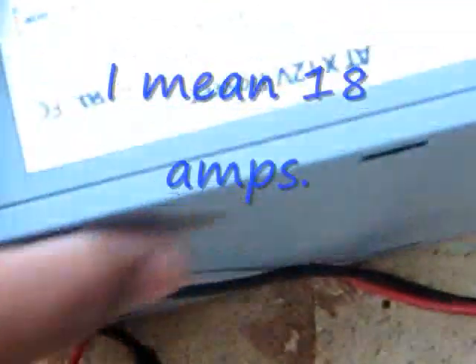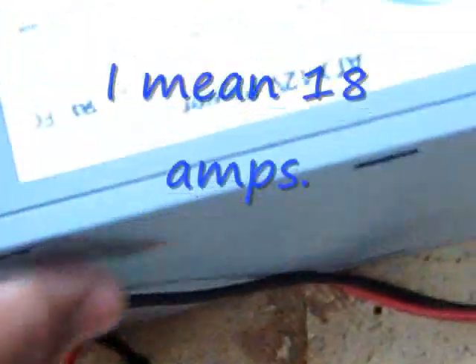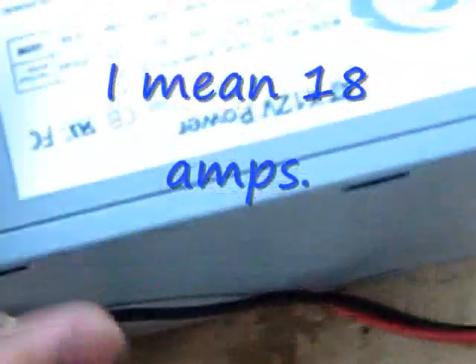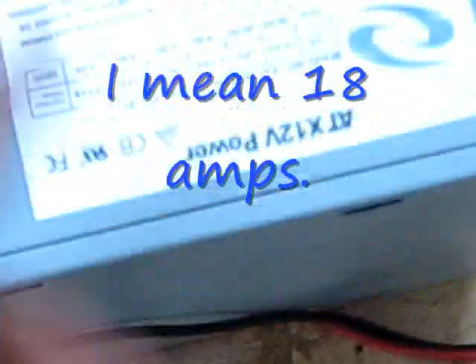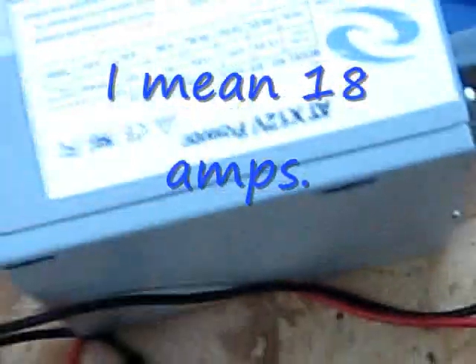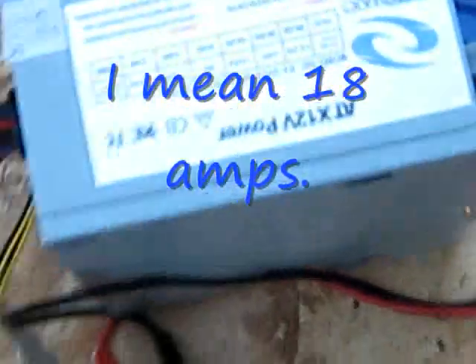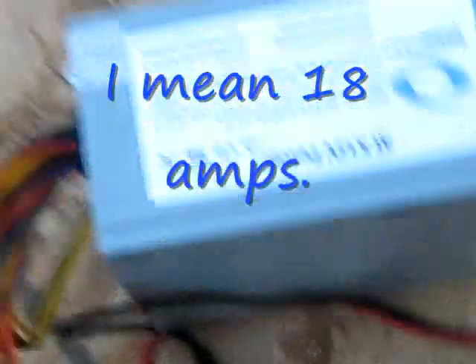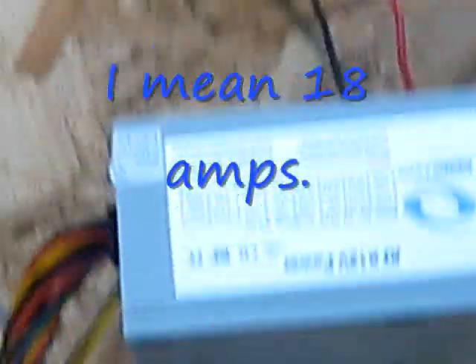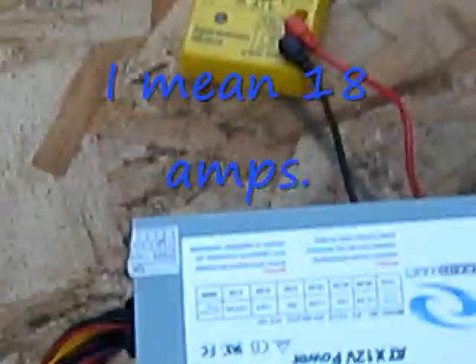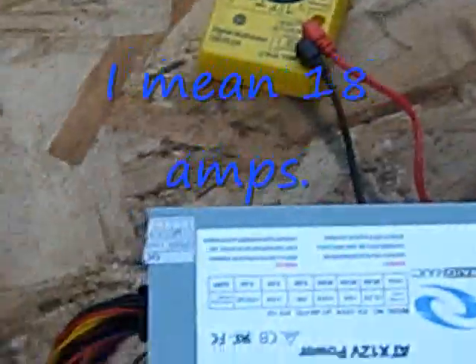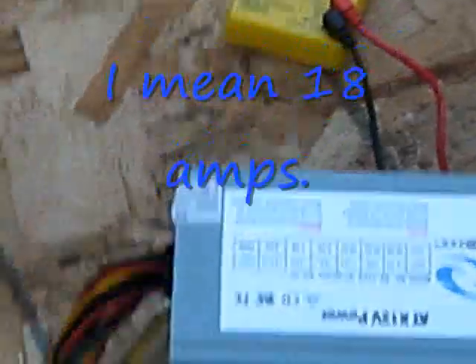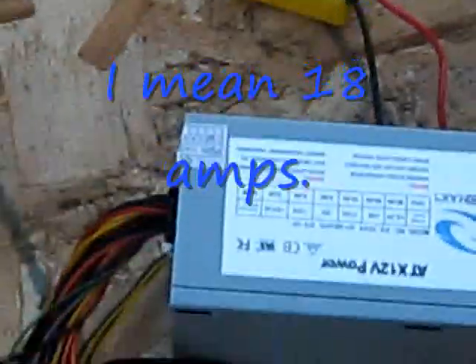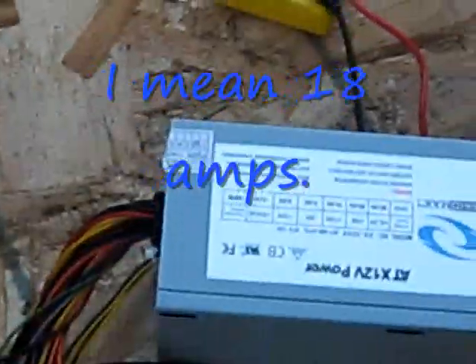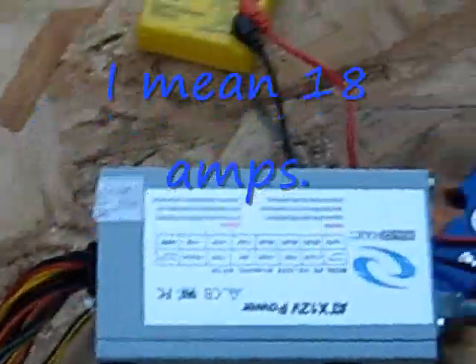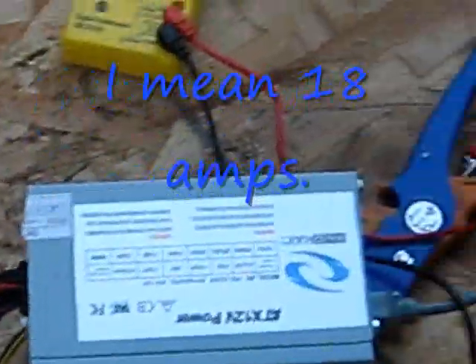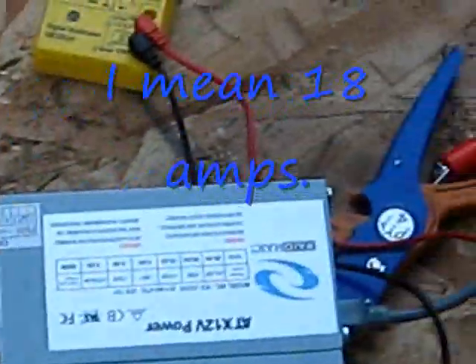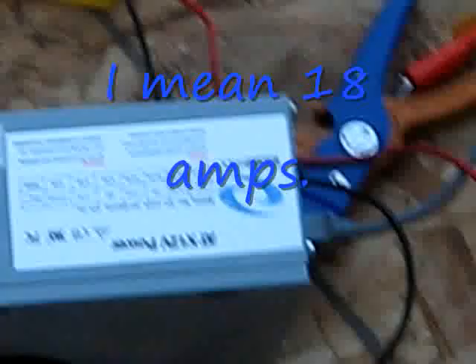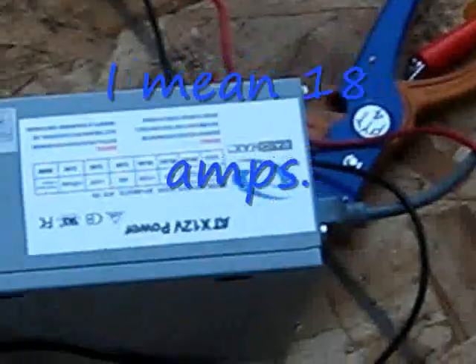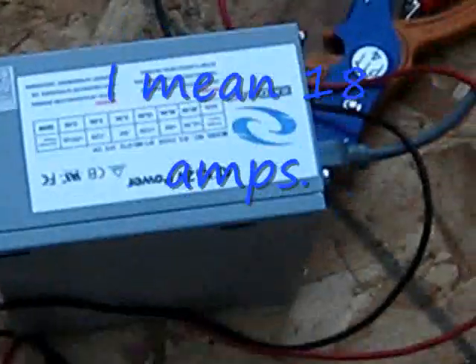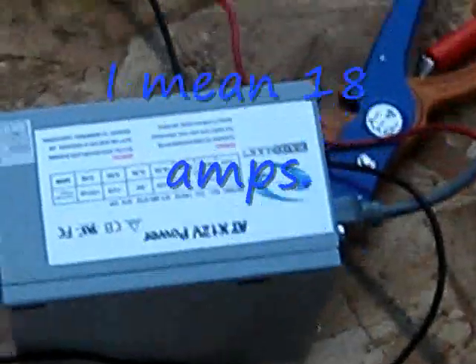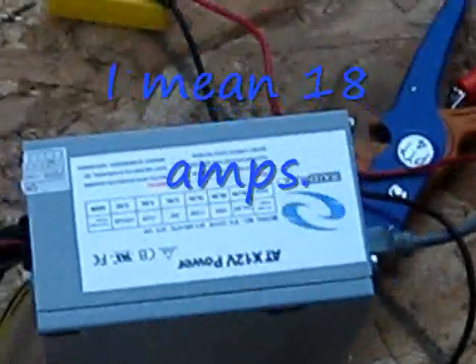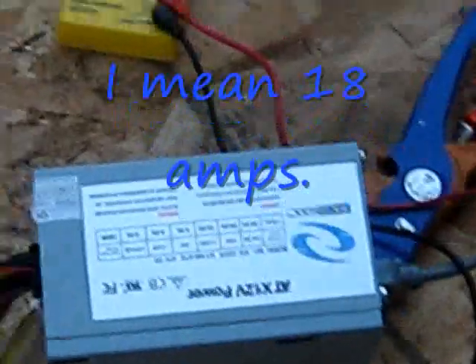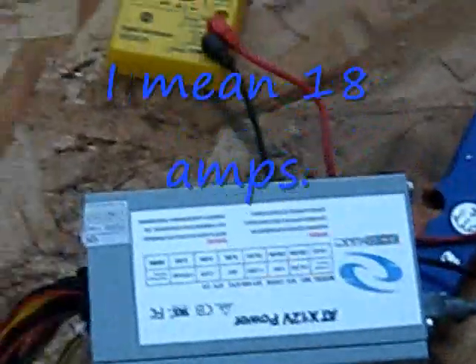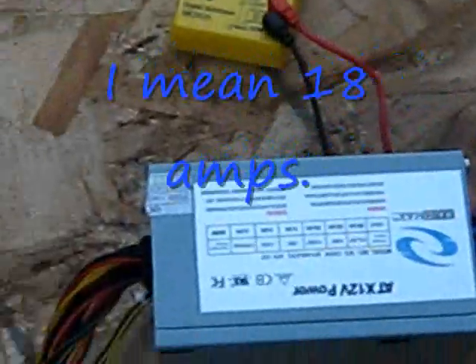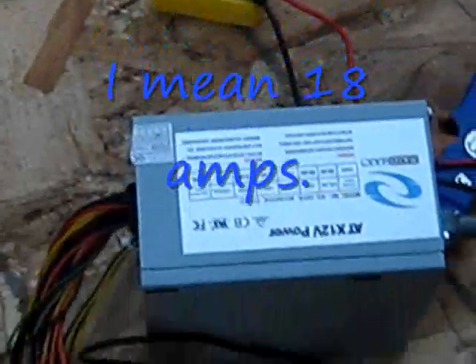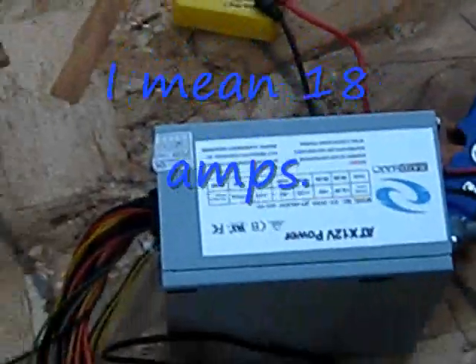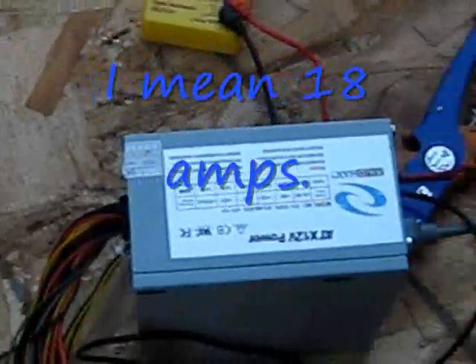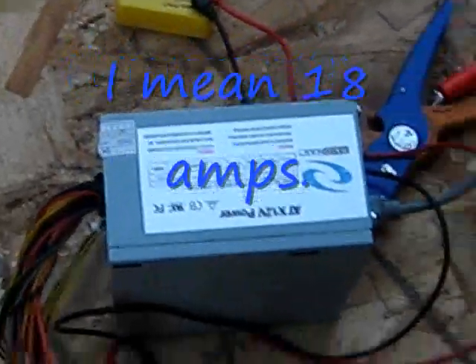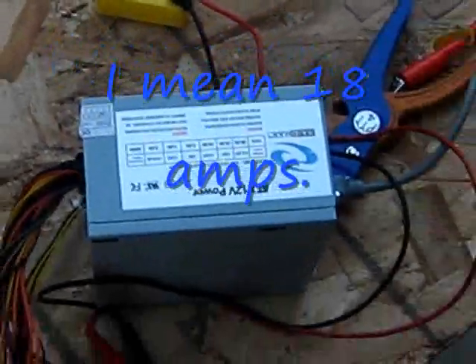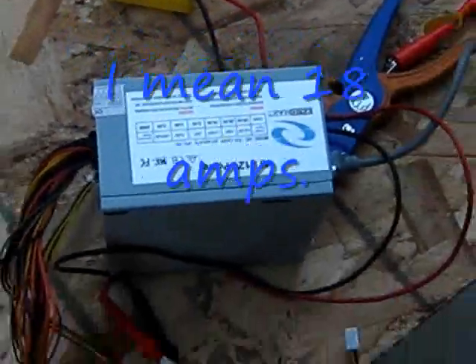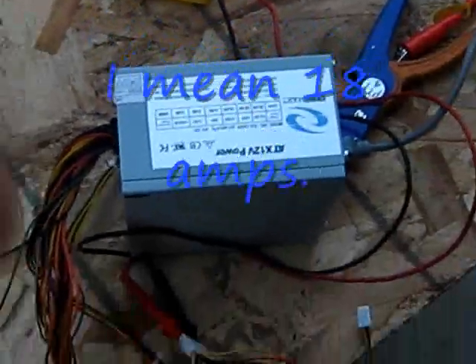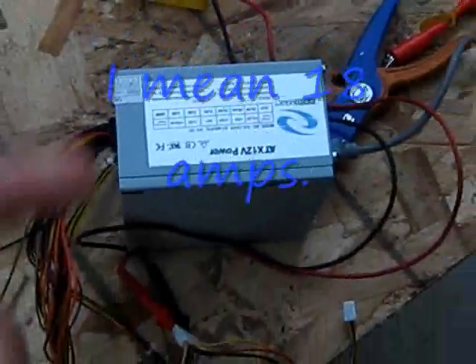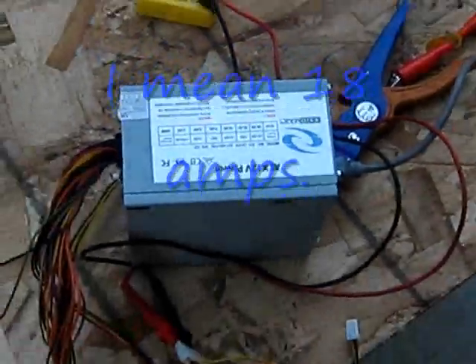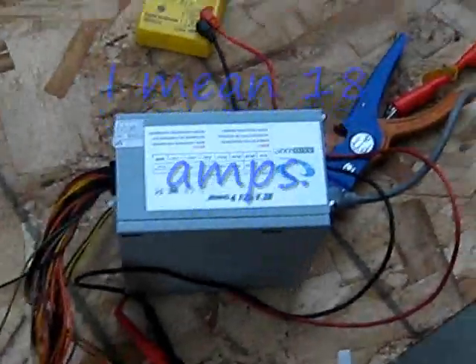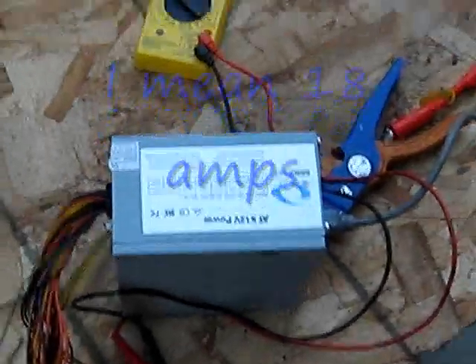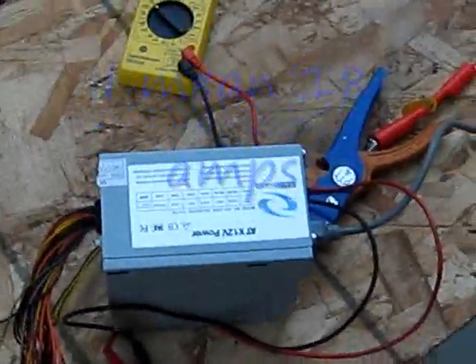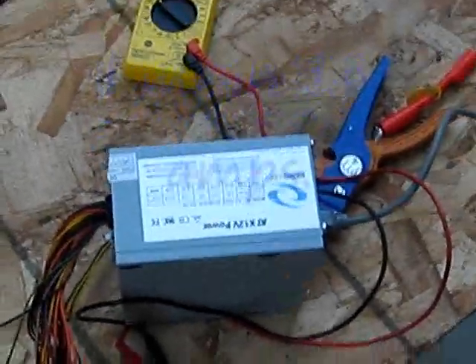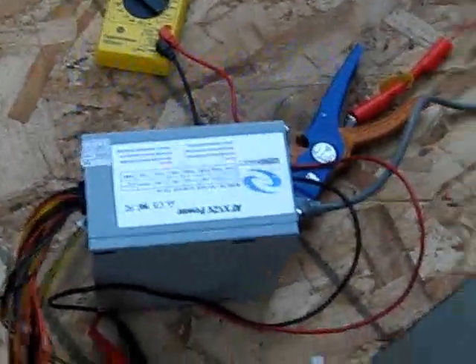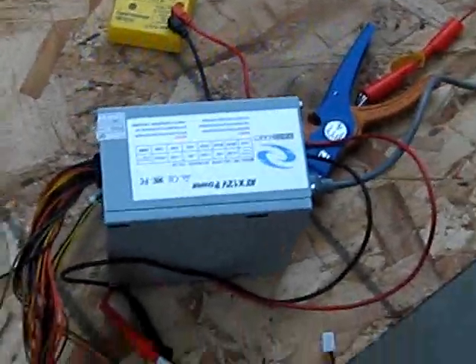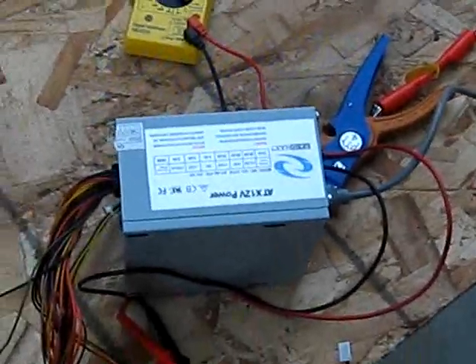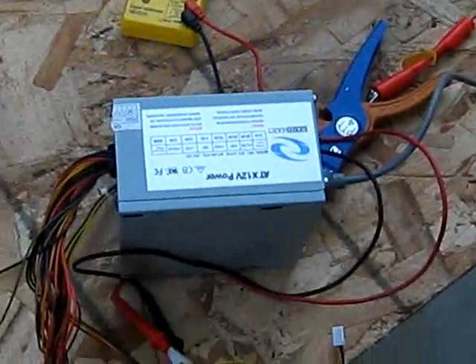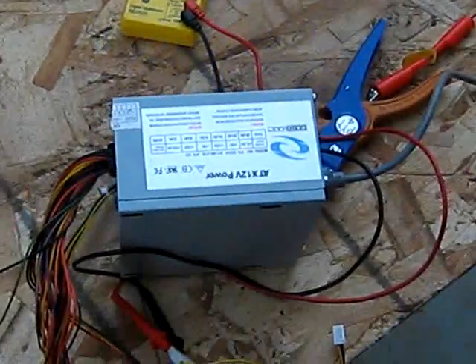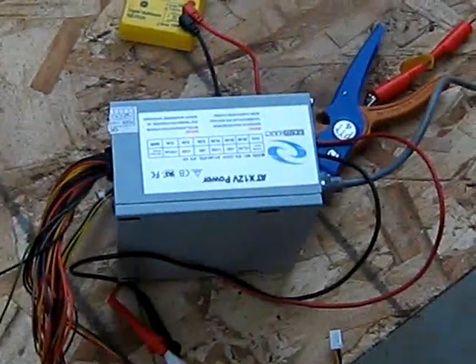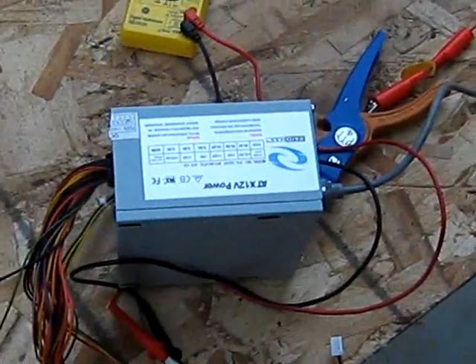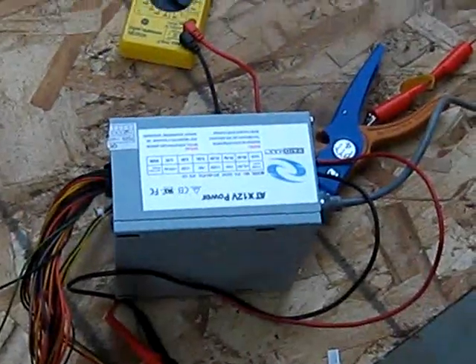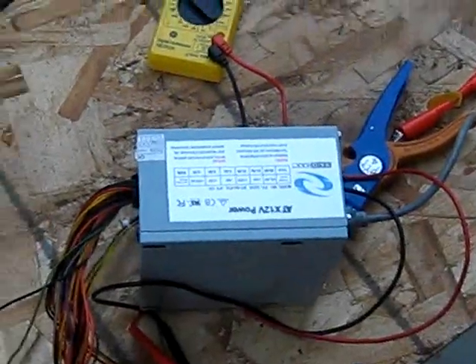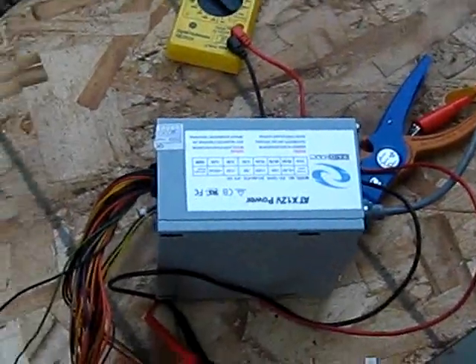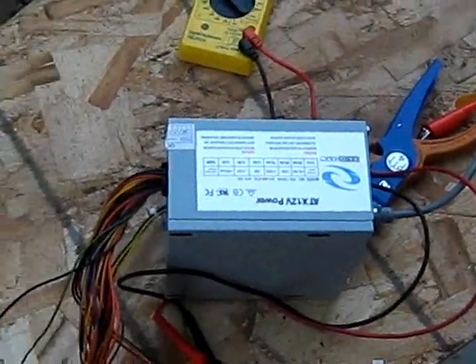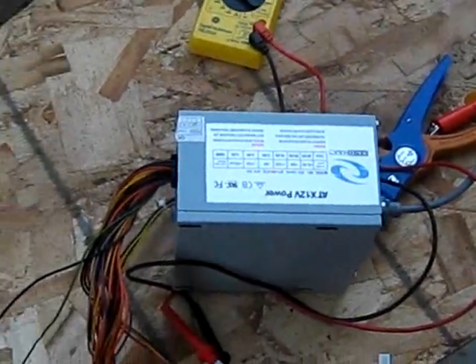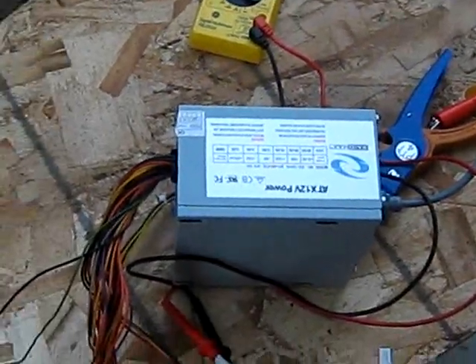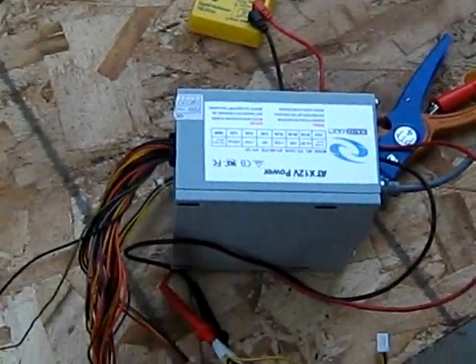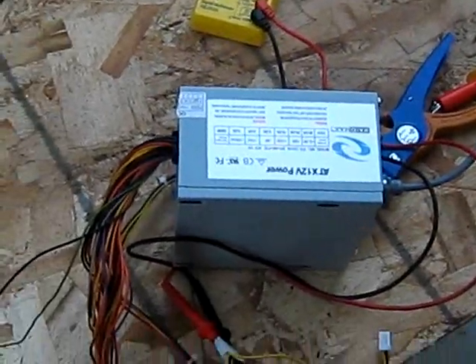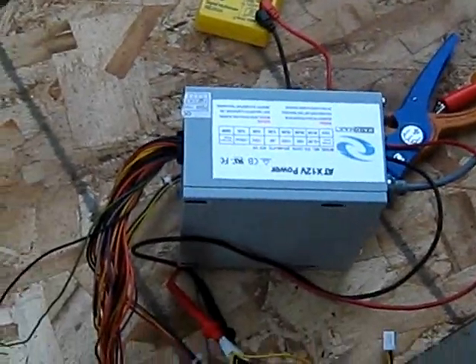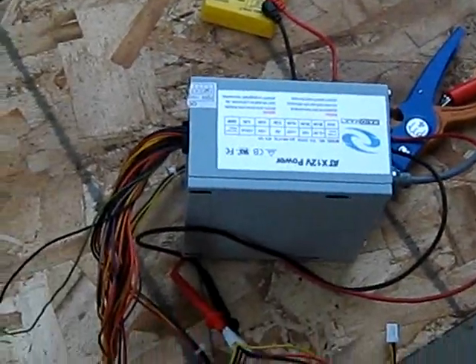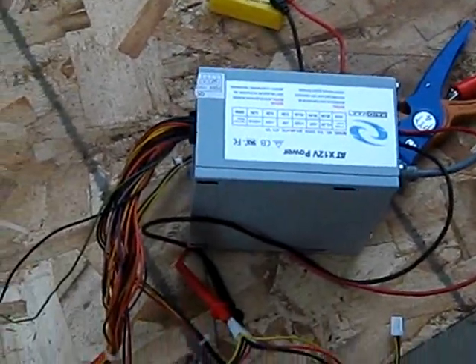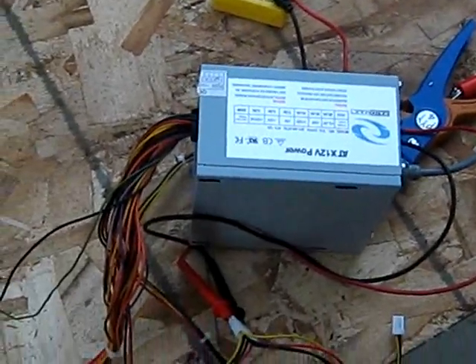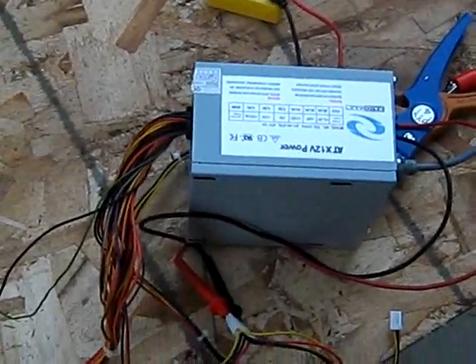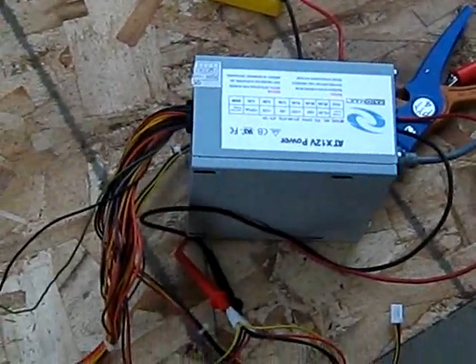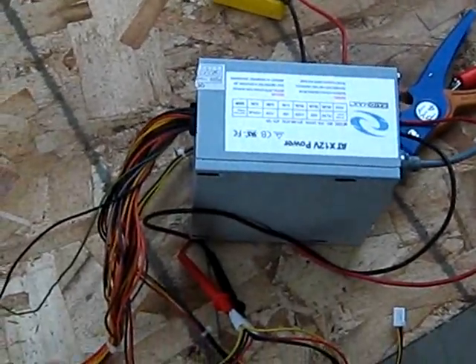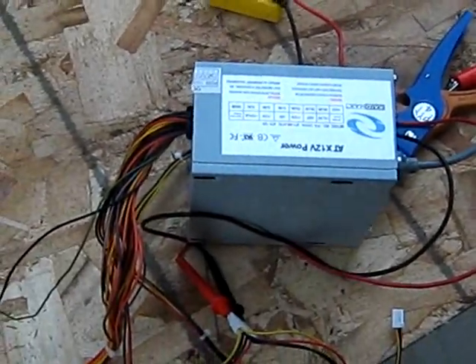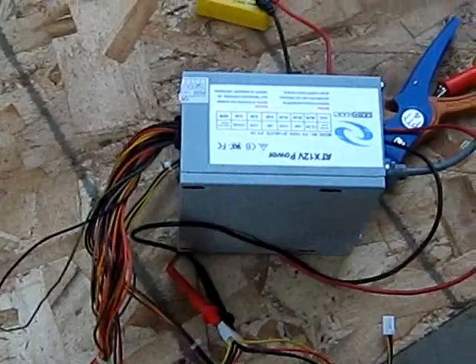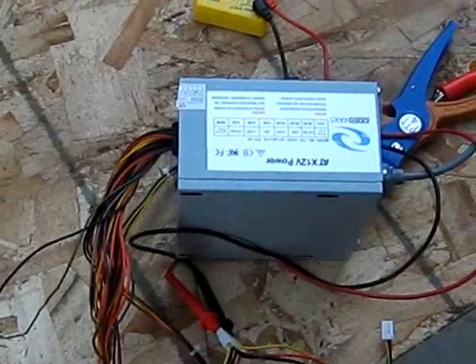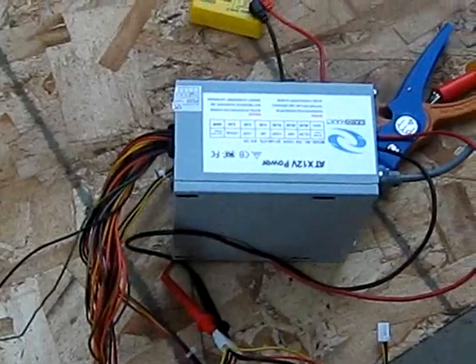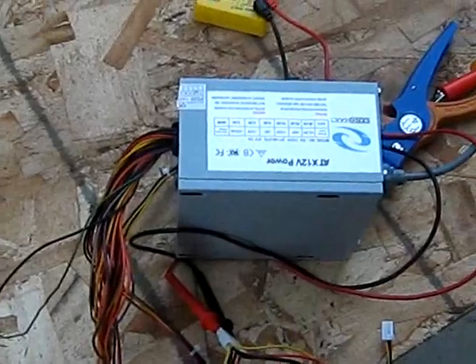My power supply has 18 volts on the 12 volt line. So pretty much I could easily run a 200 watt car audio system on this.